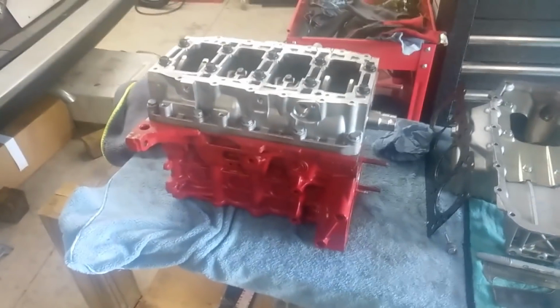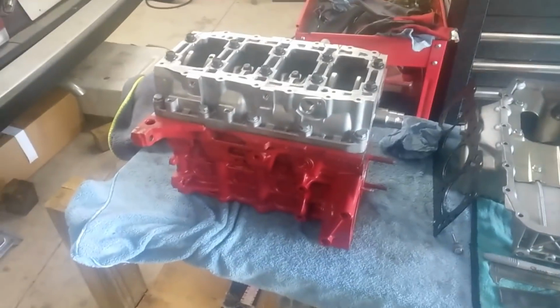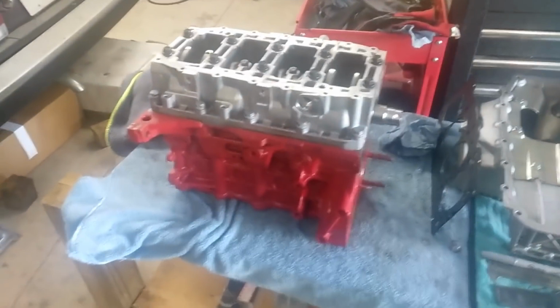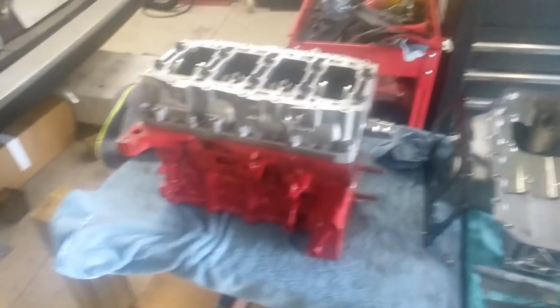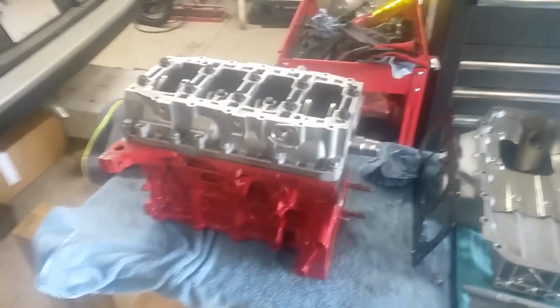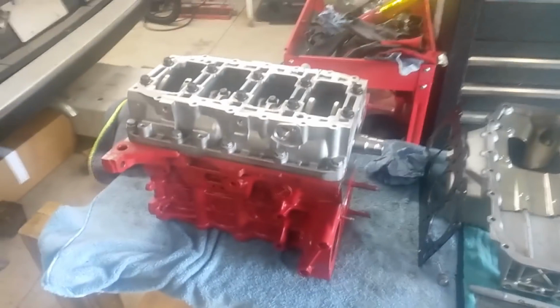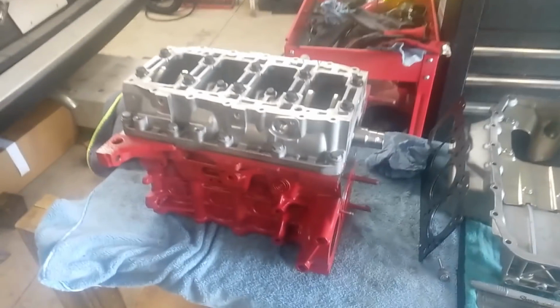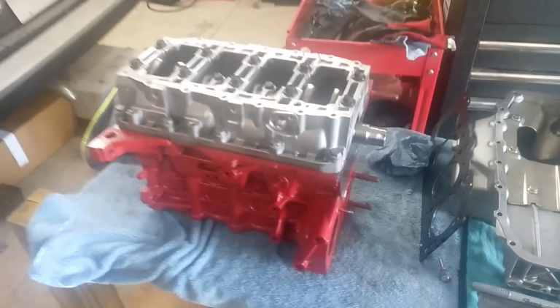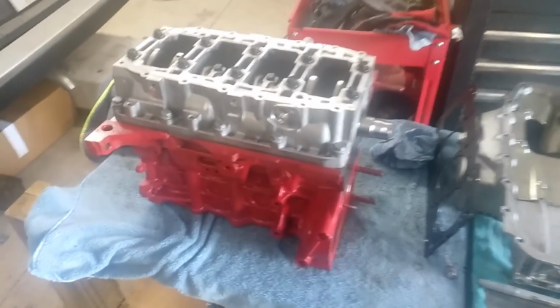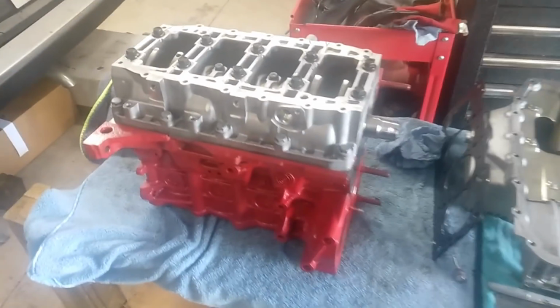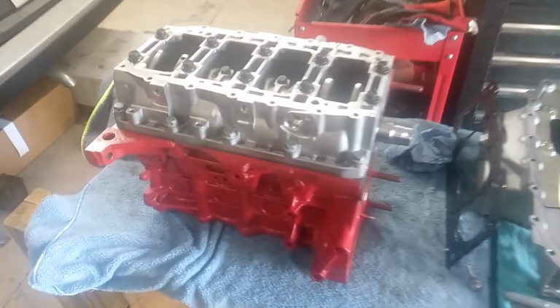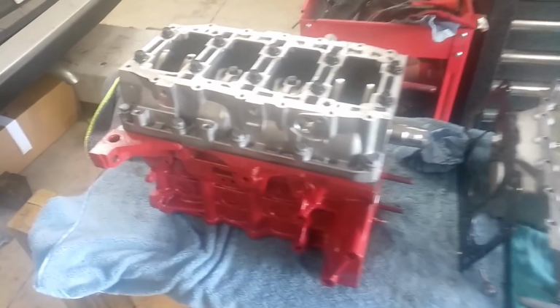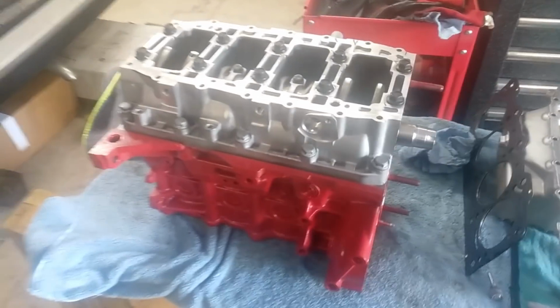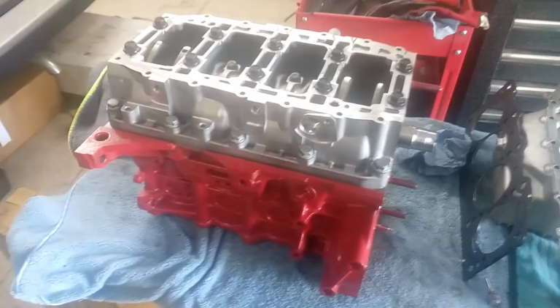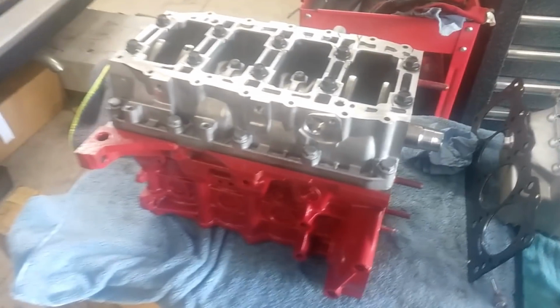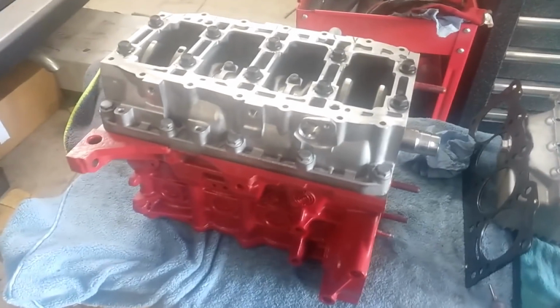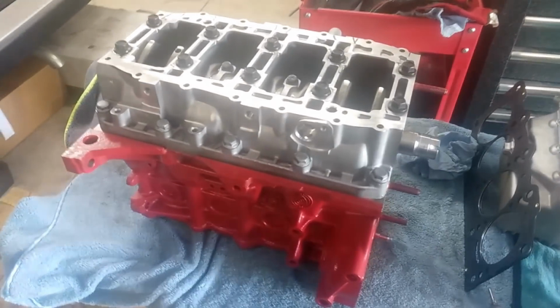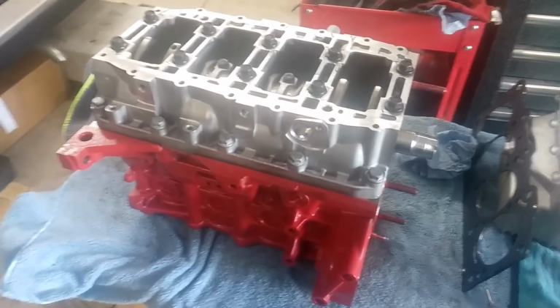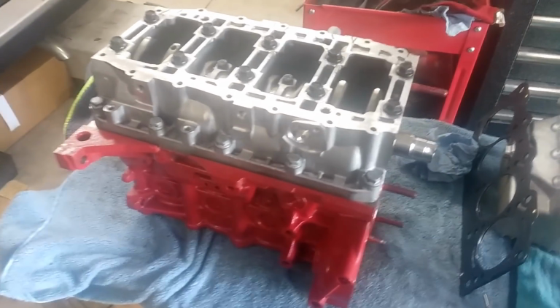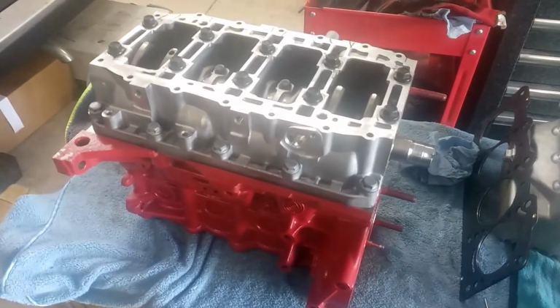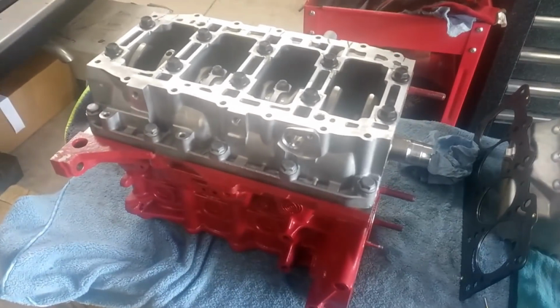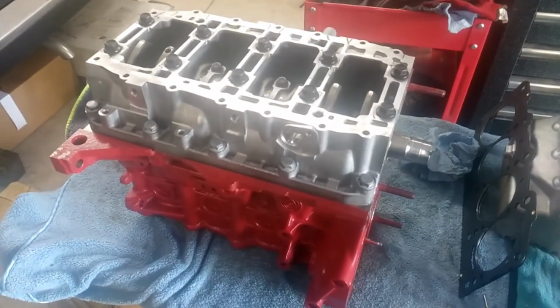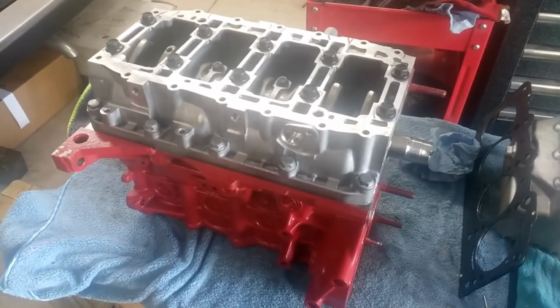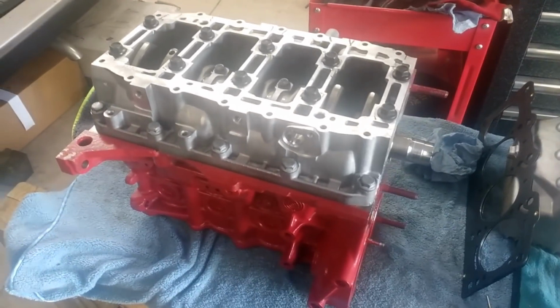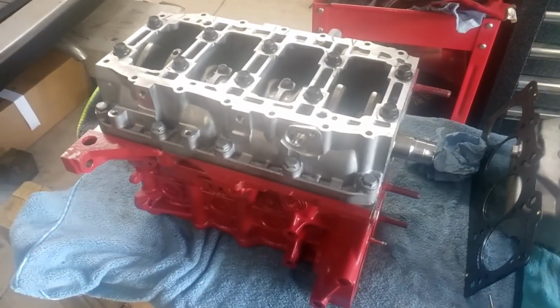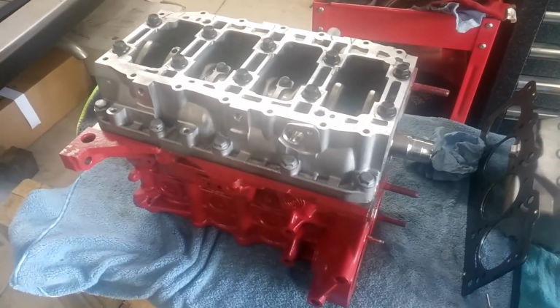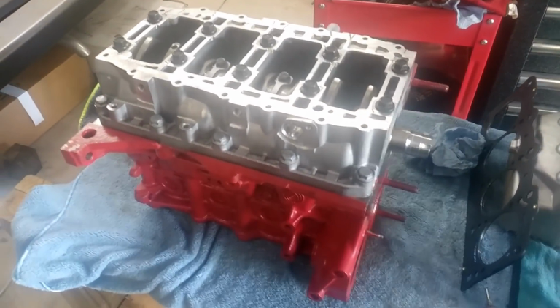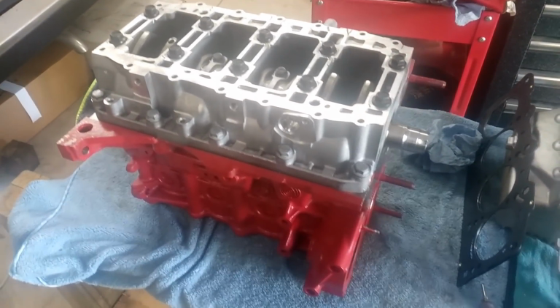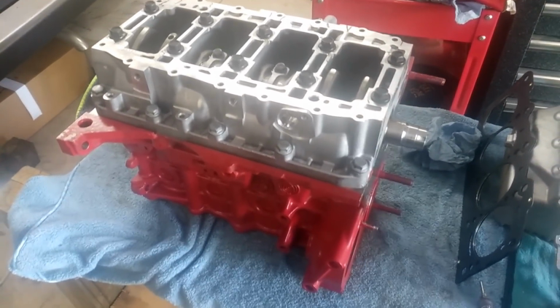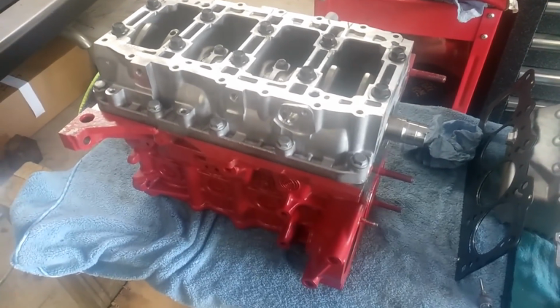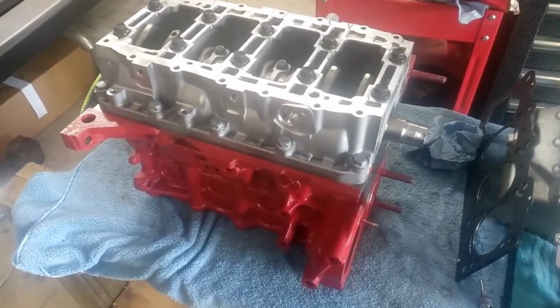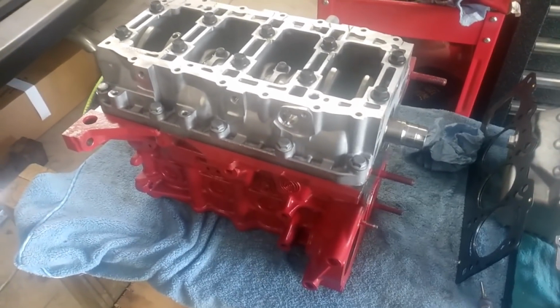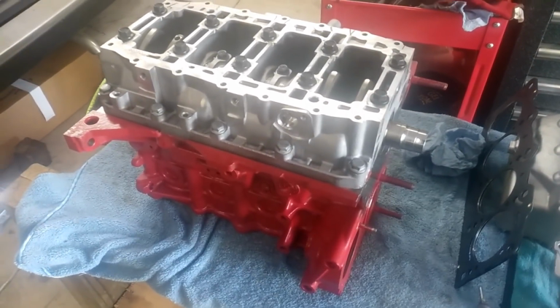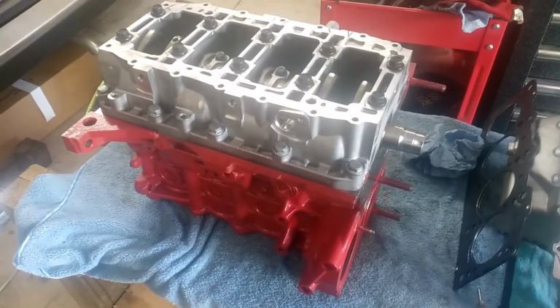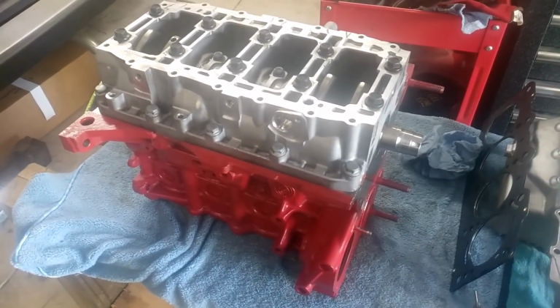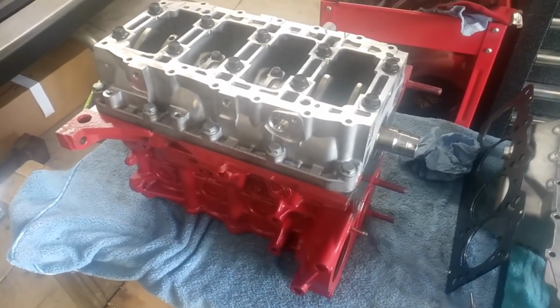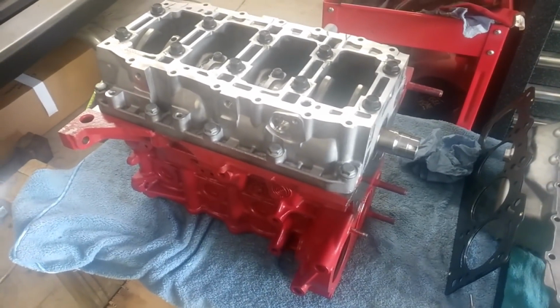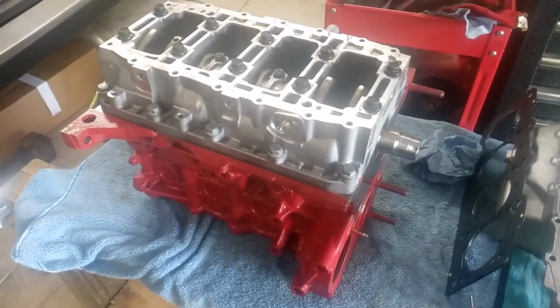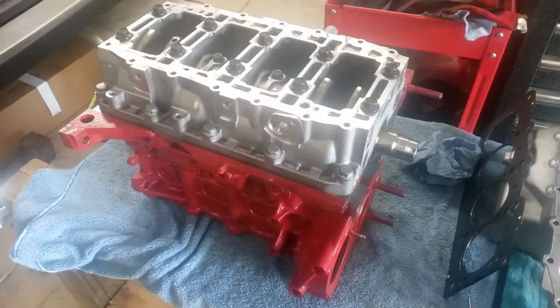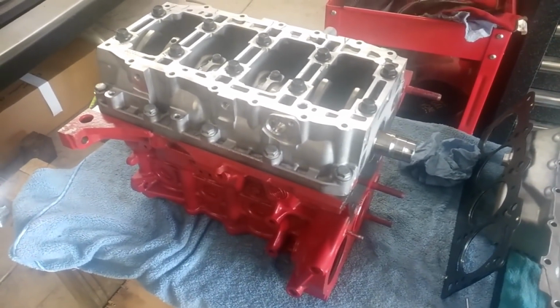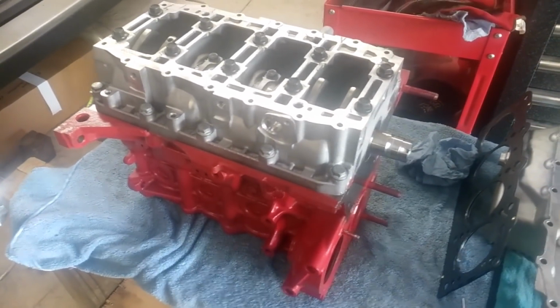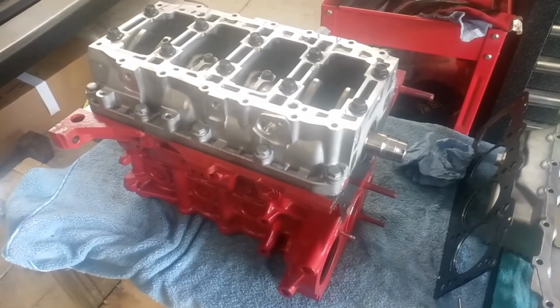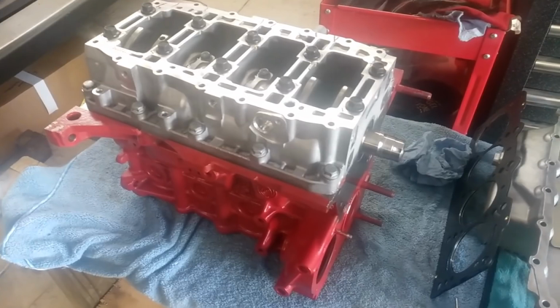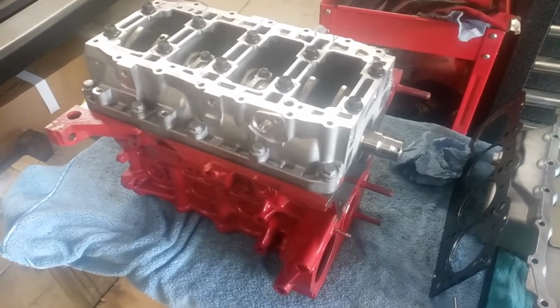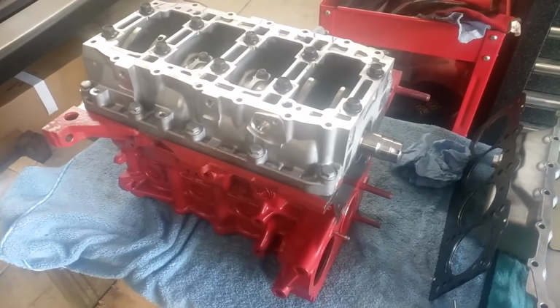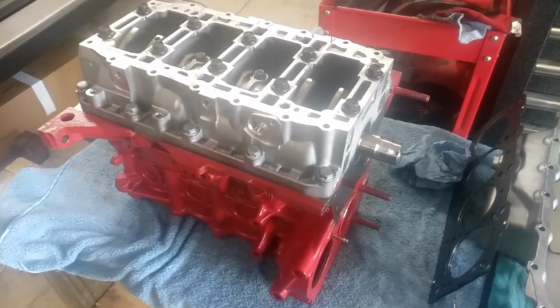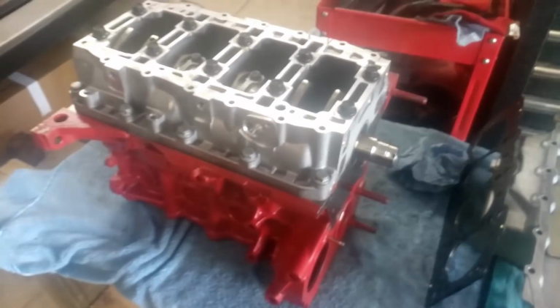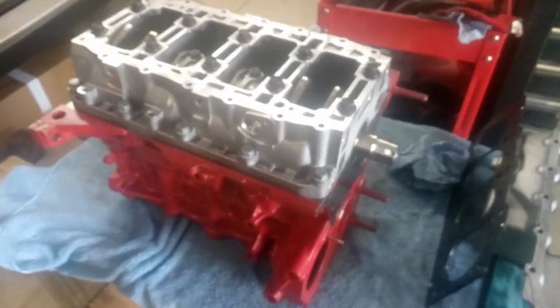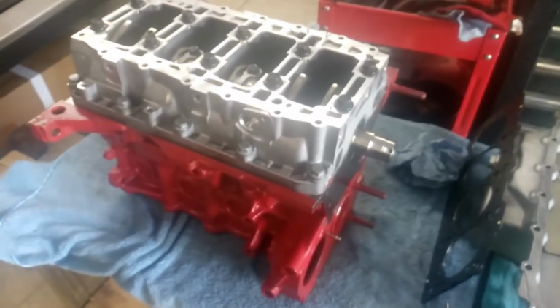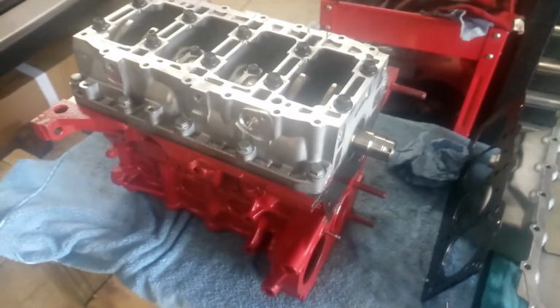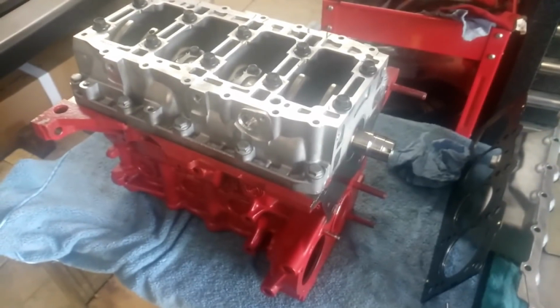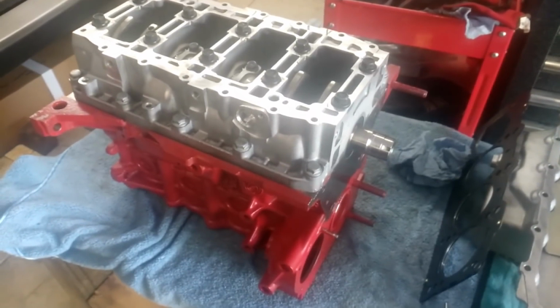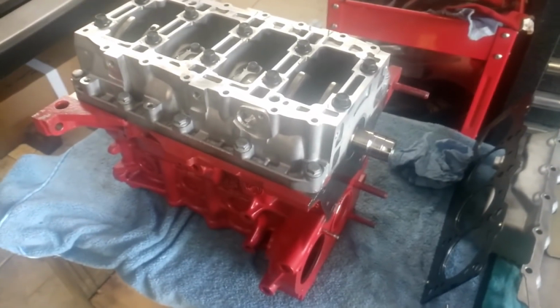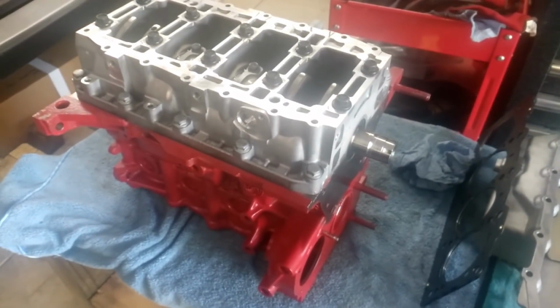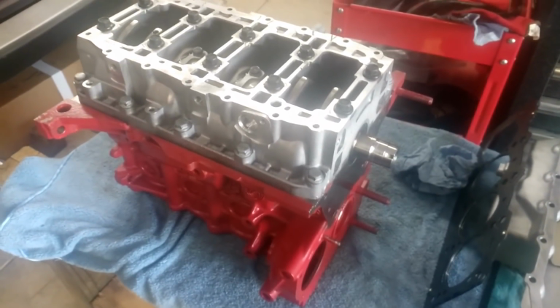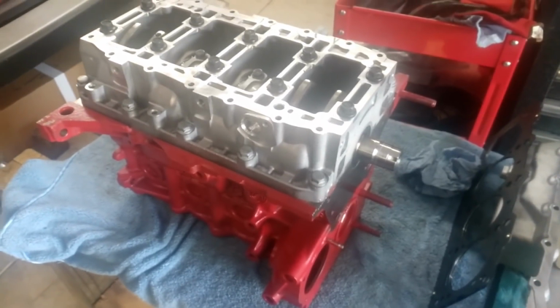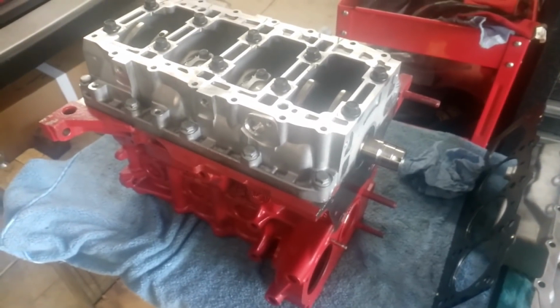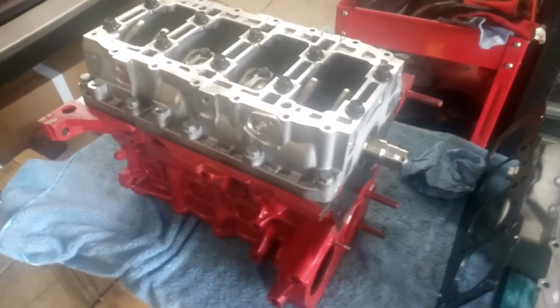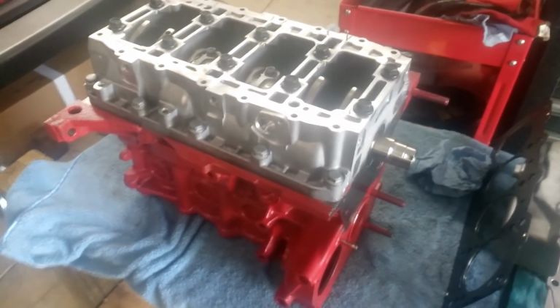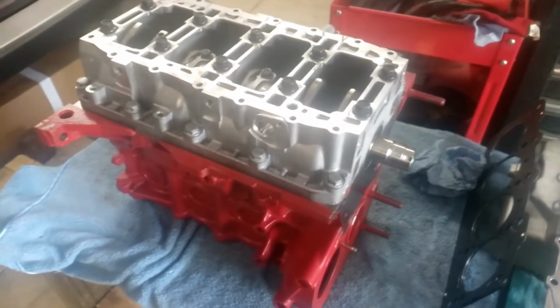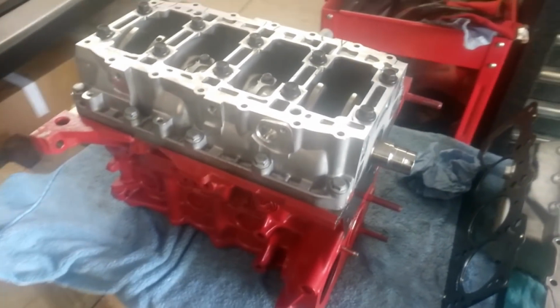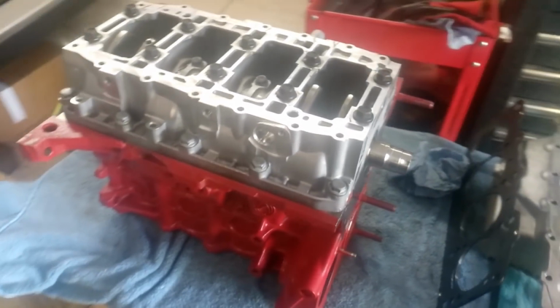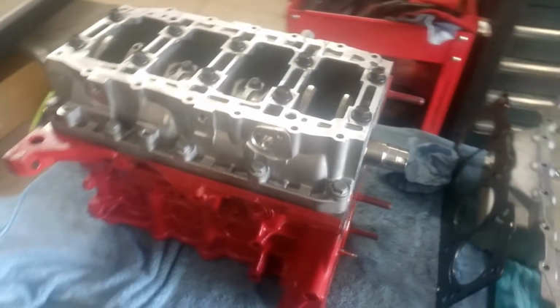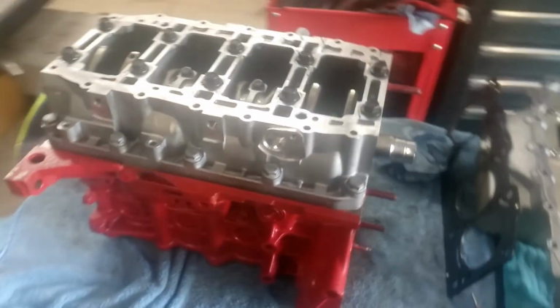Greetings, this is Greg. I'm going to make this part two of my Fiat 1.4 multi-air assembly. As you can see, I have the short block.